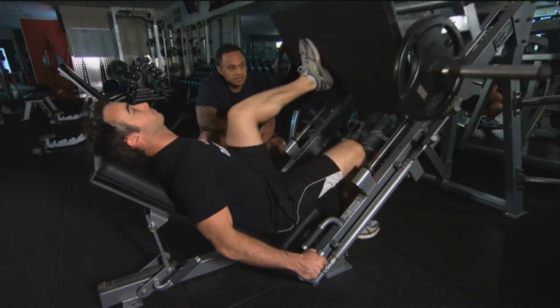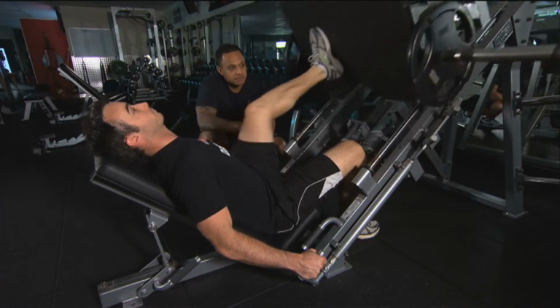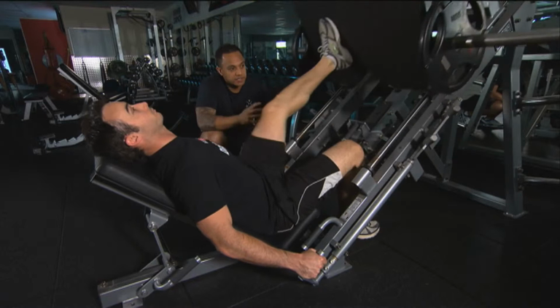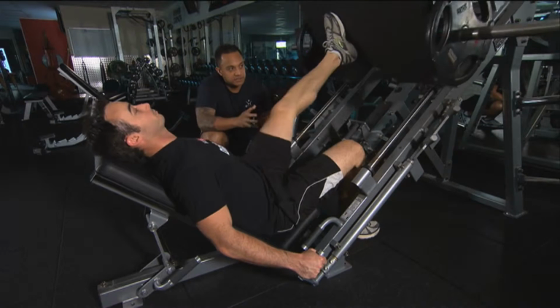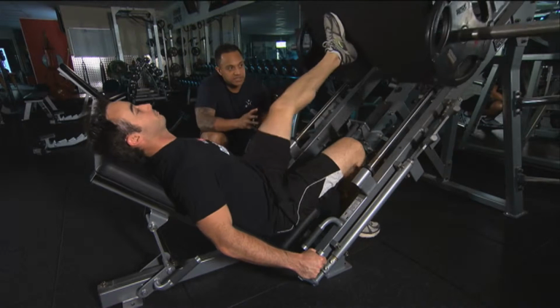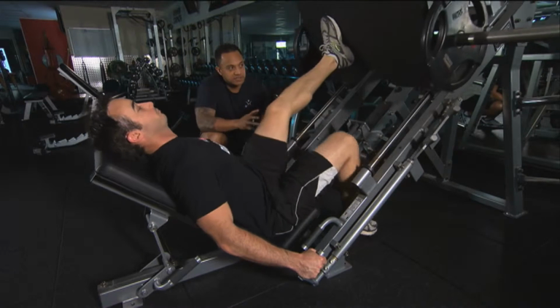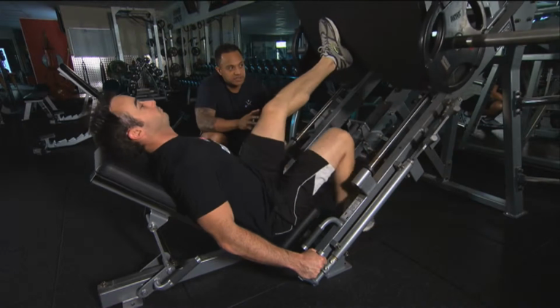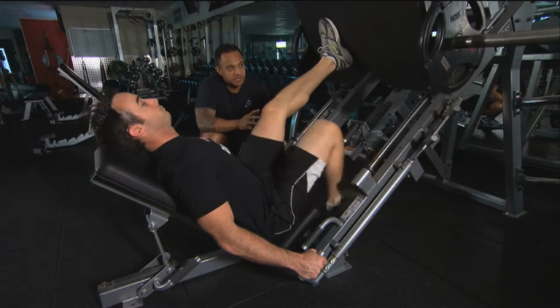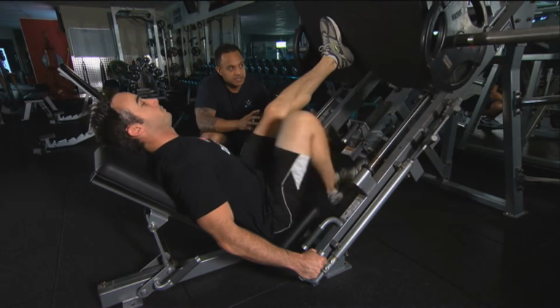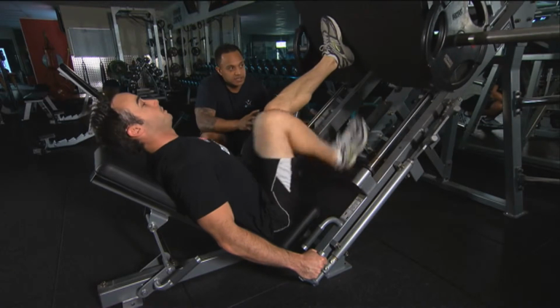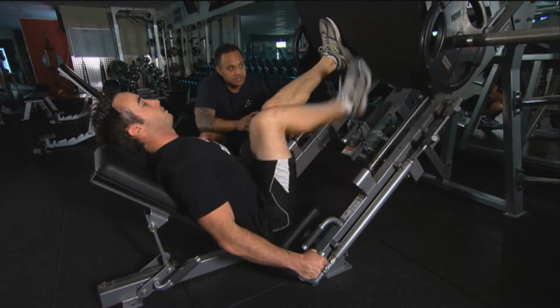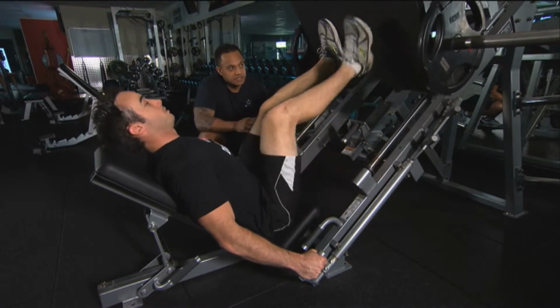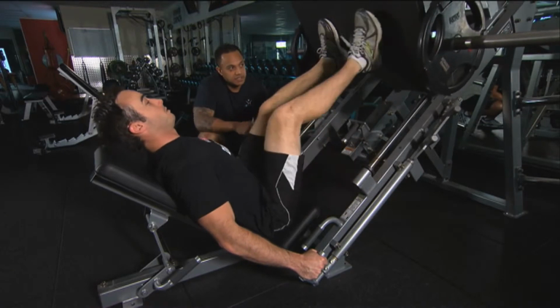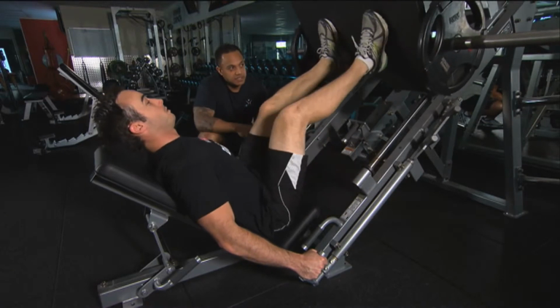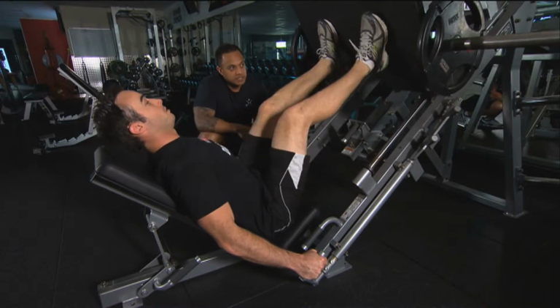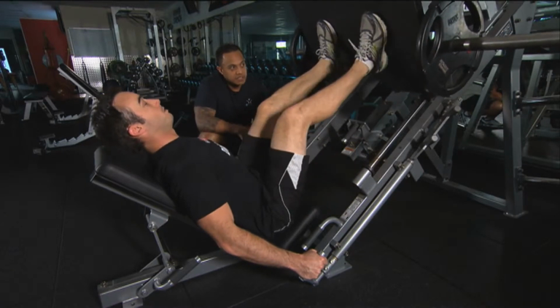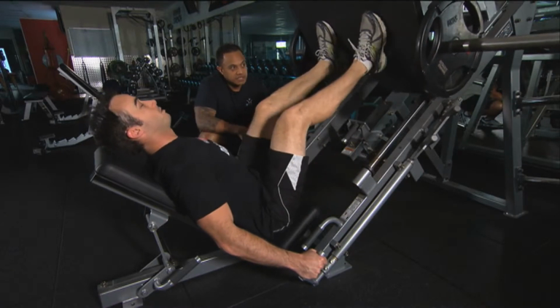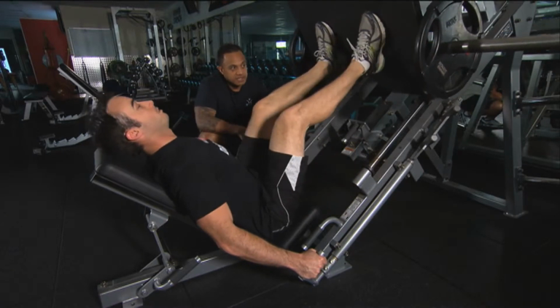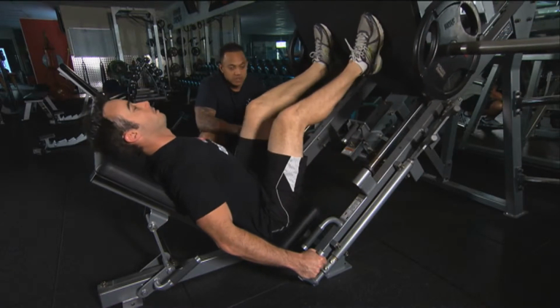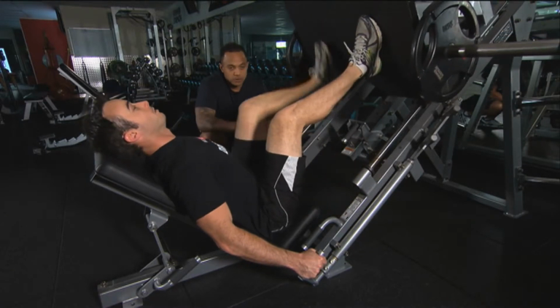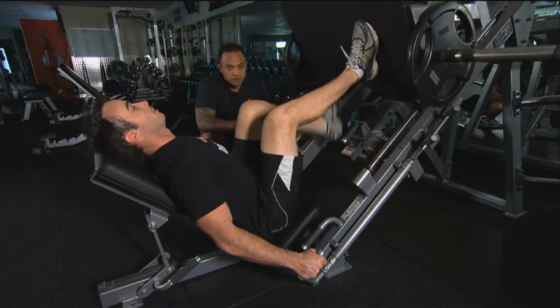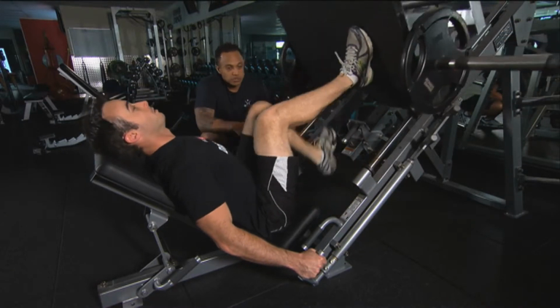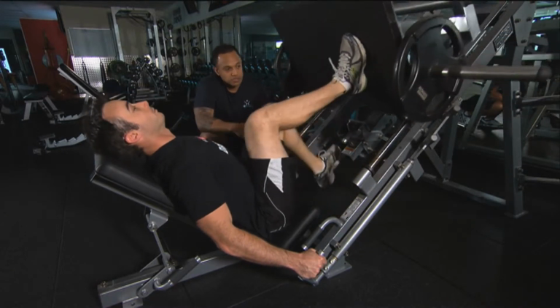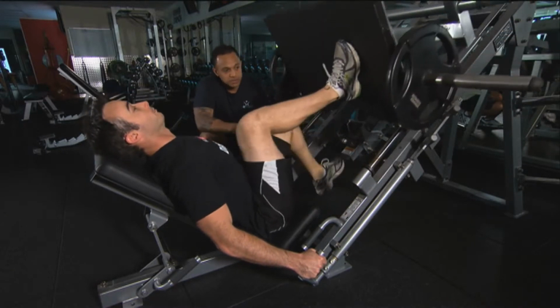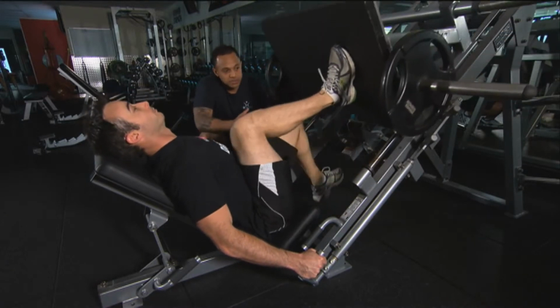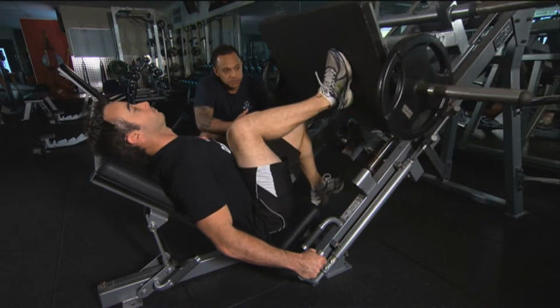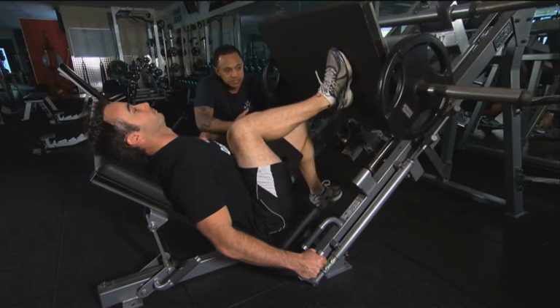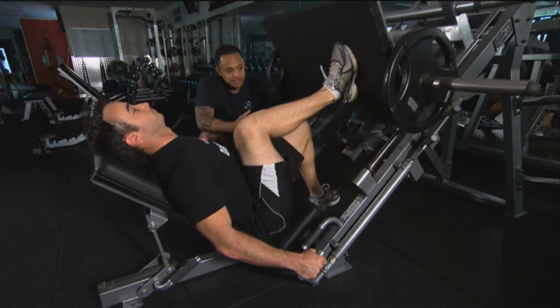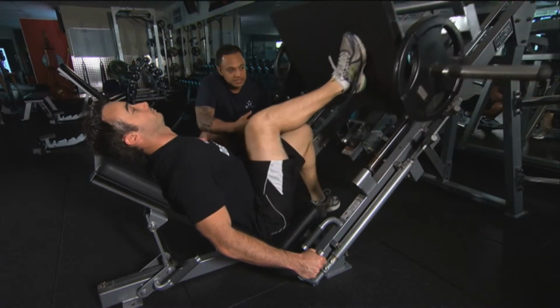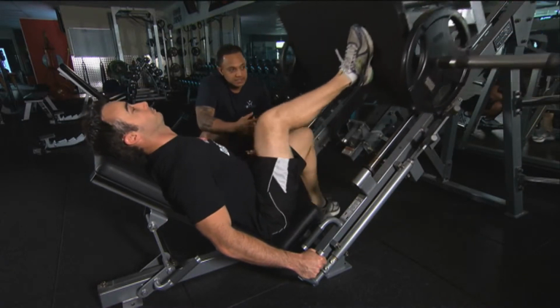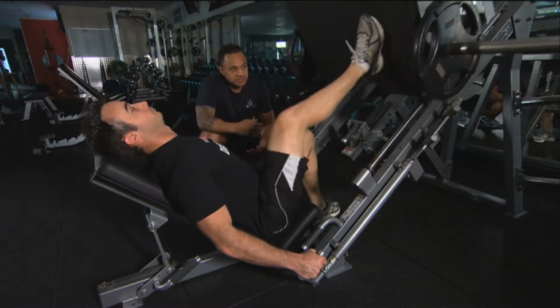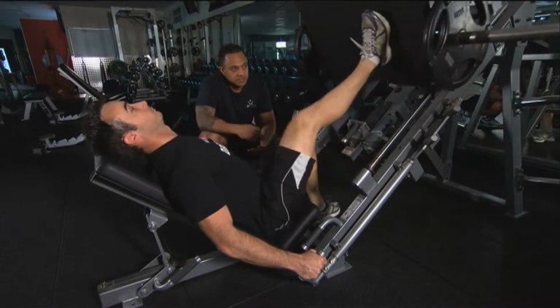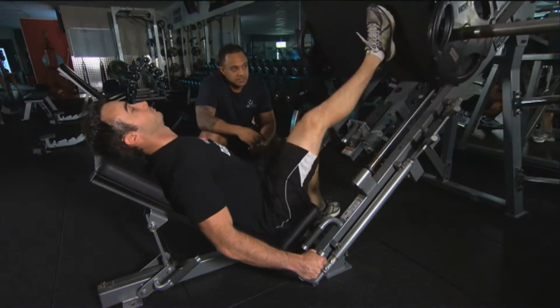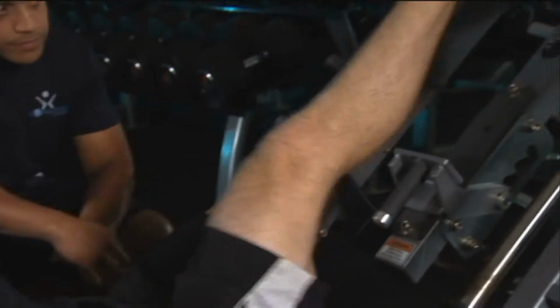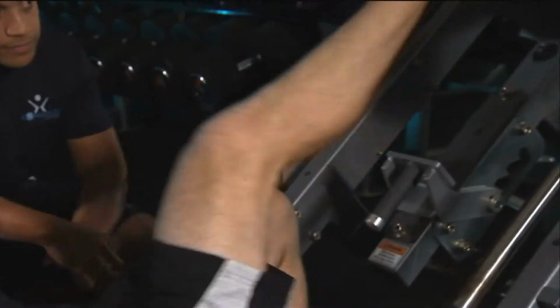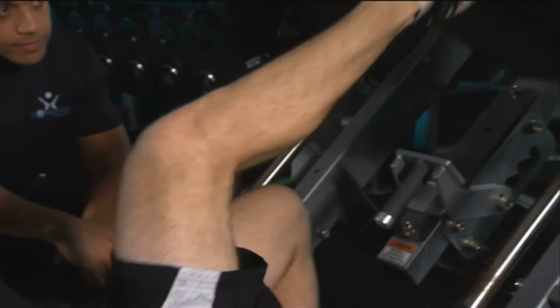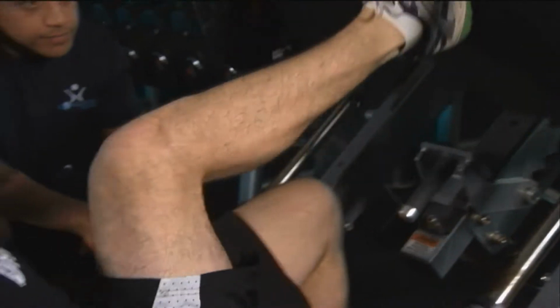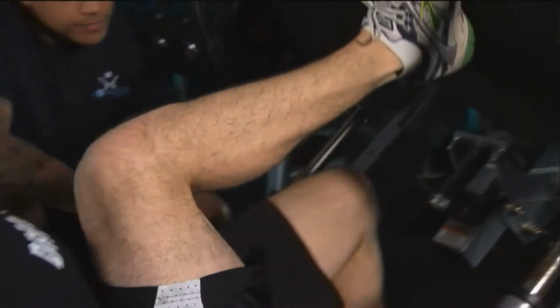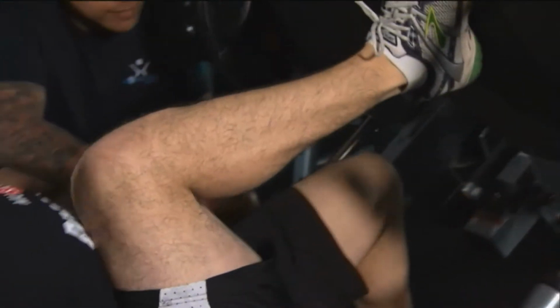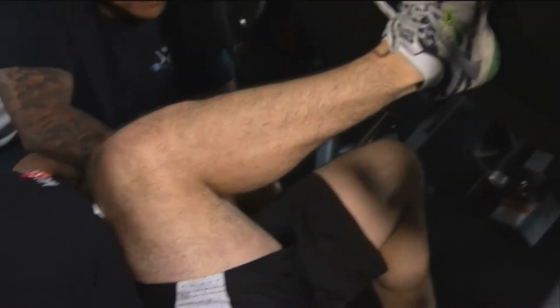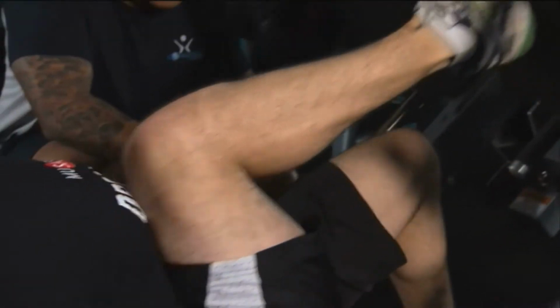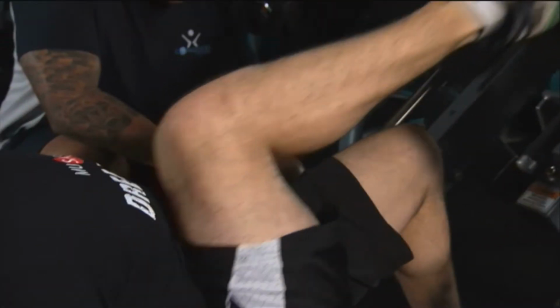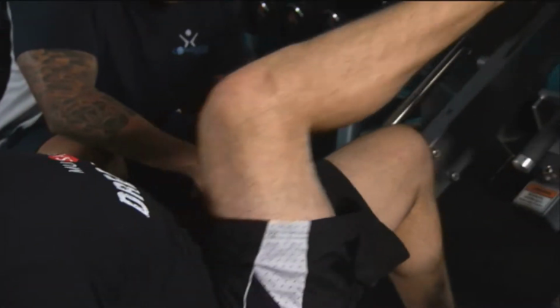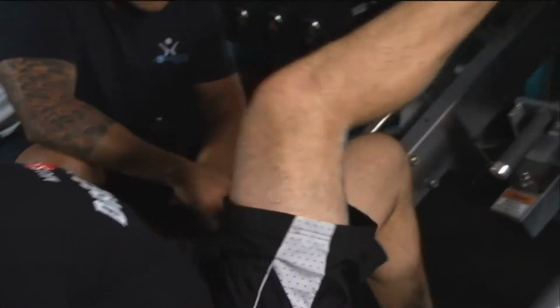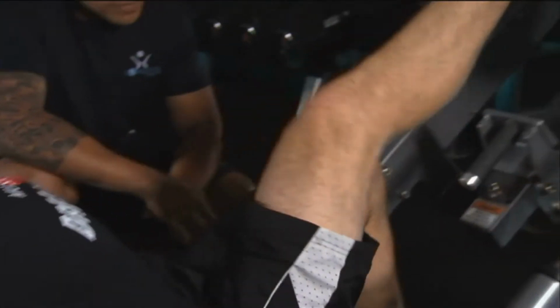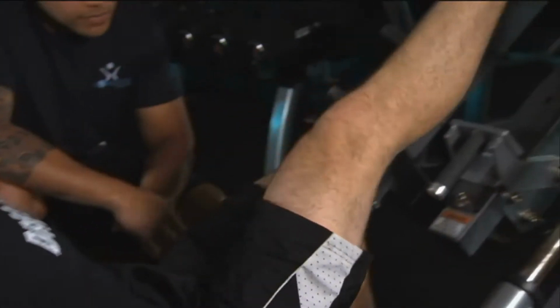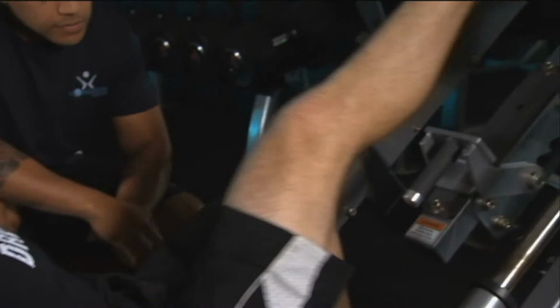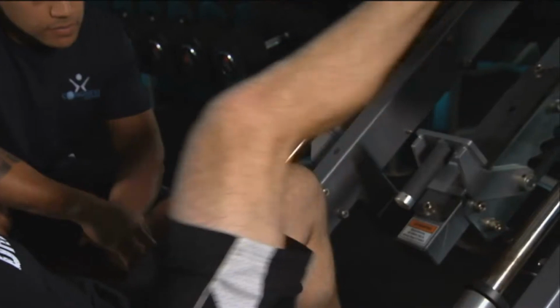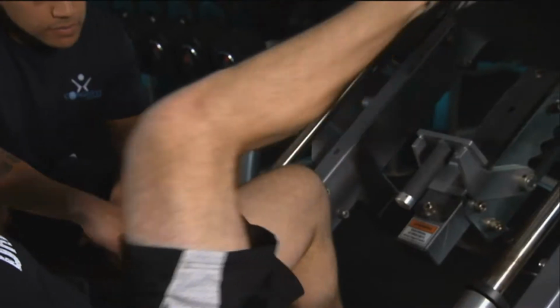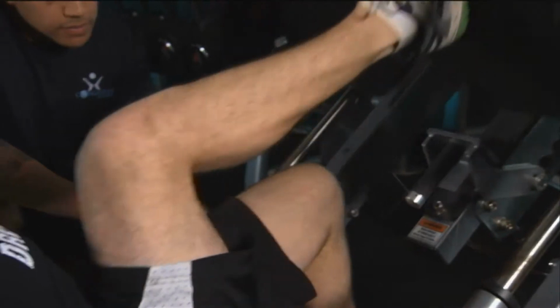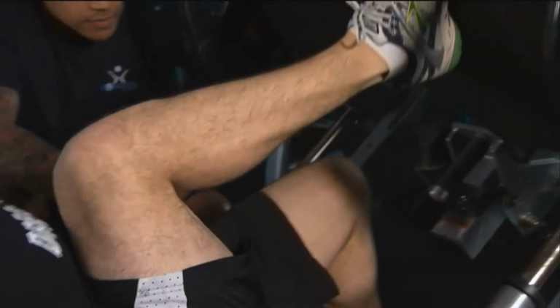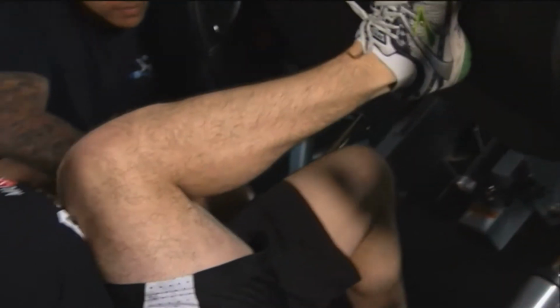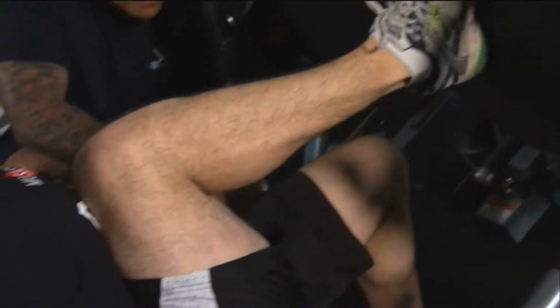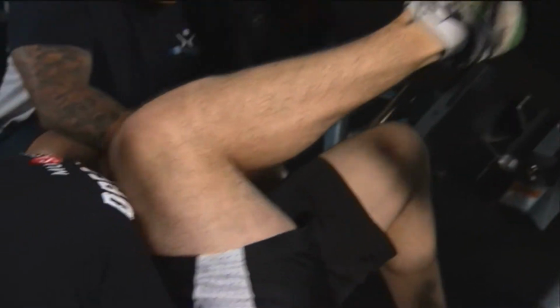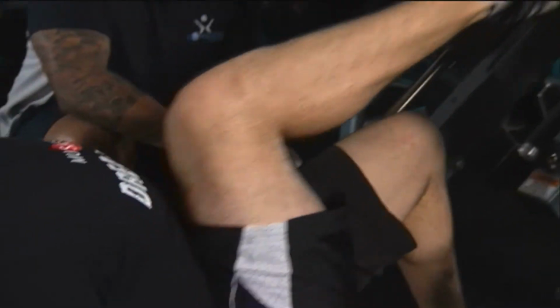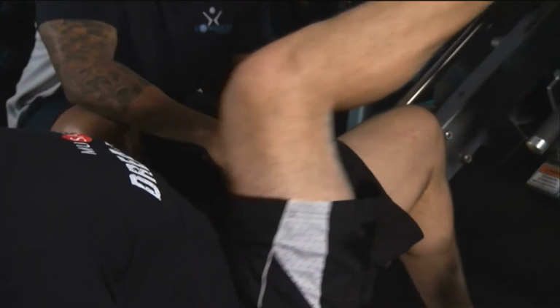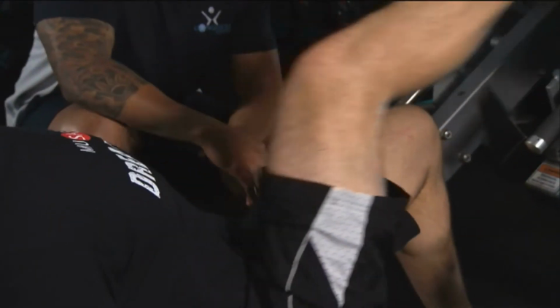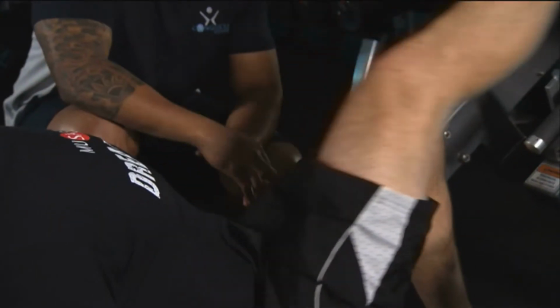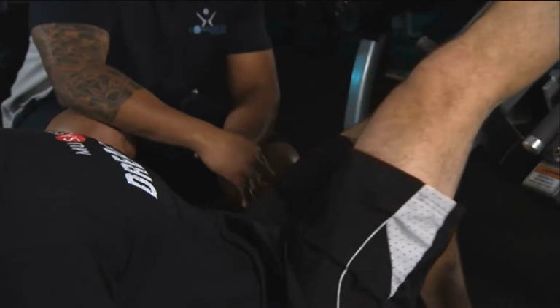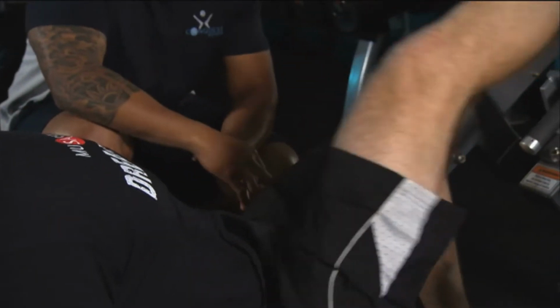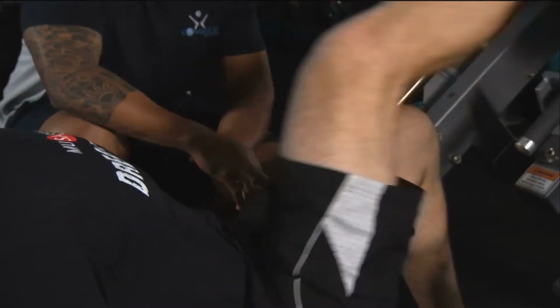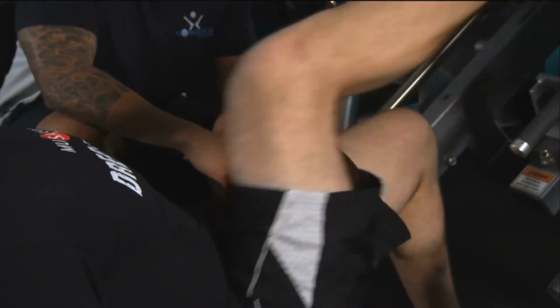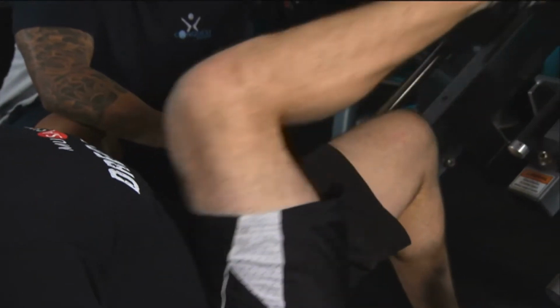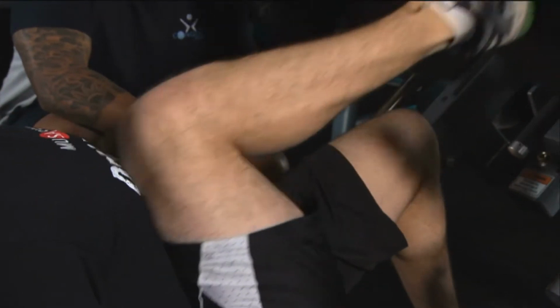Matty will change to the other leg. At all times when you're doing this exercise, just think about intensity and how fast you can push this weight up.